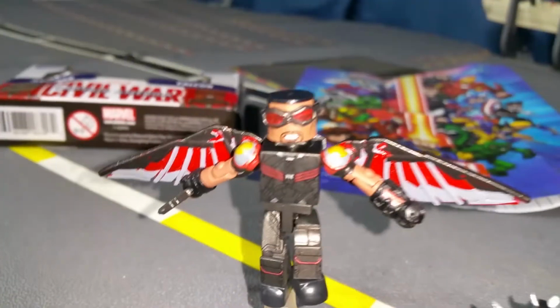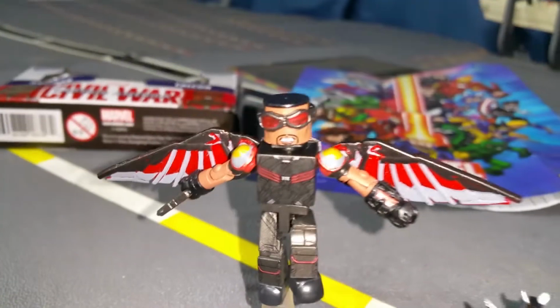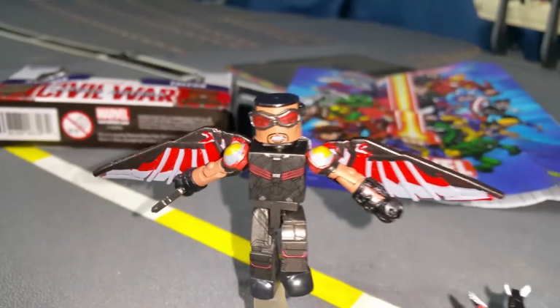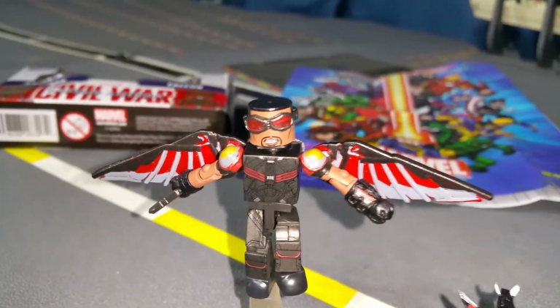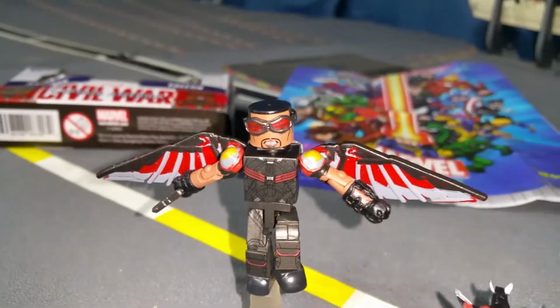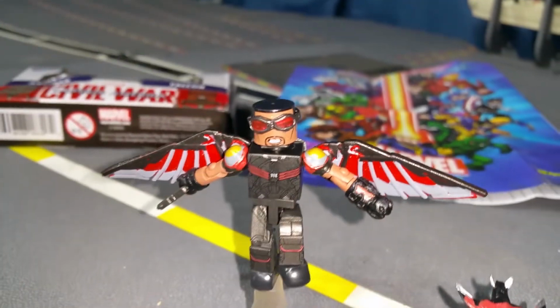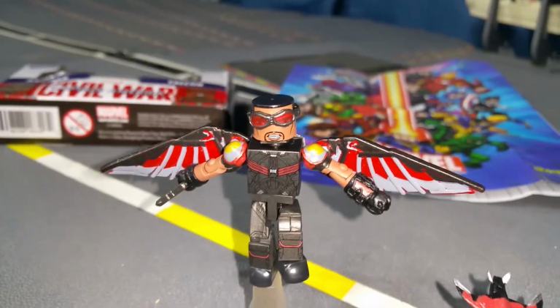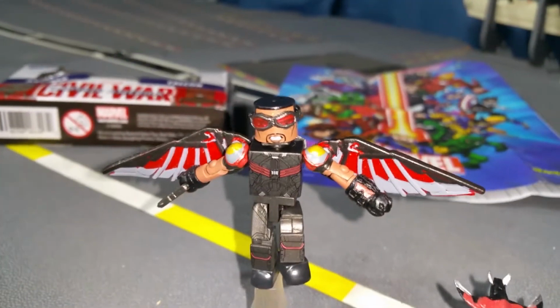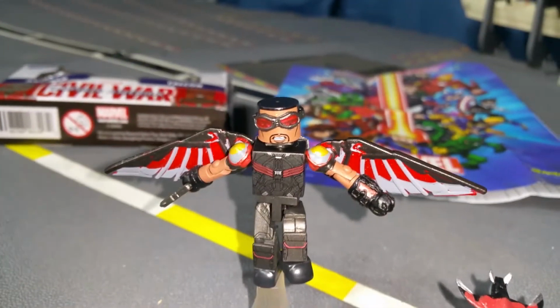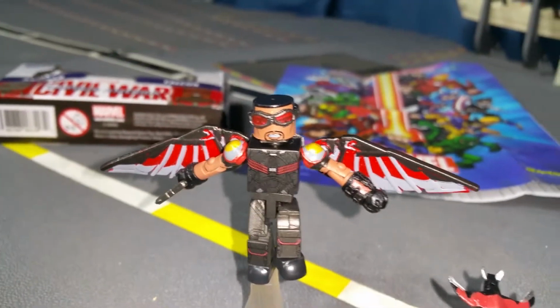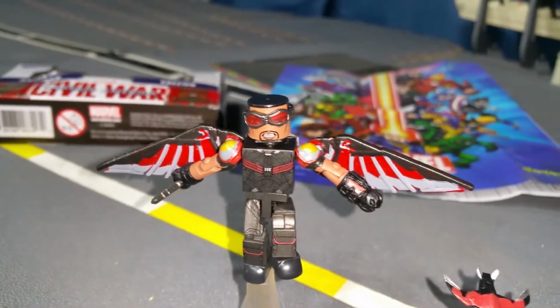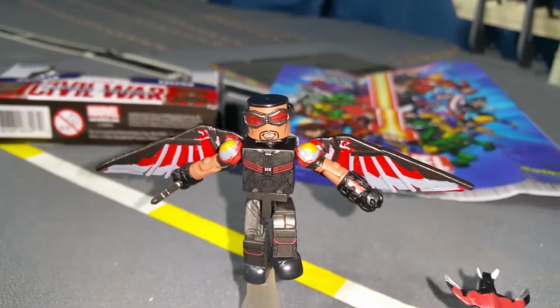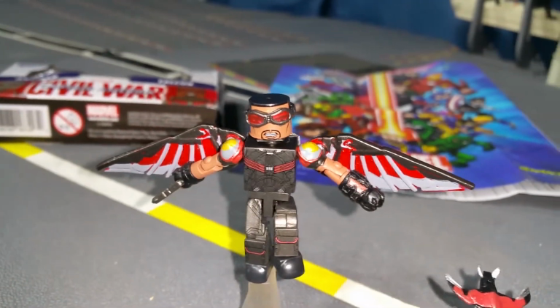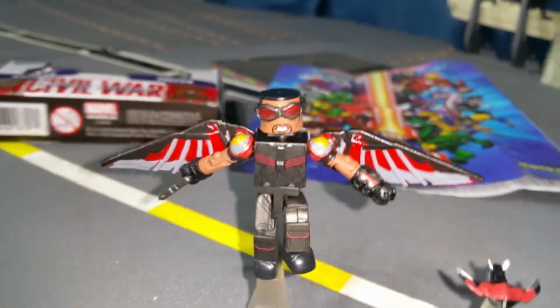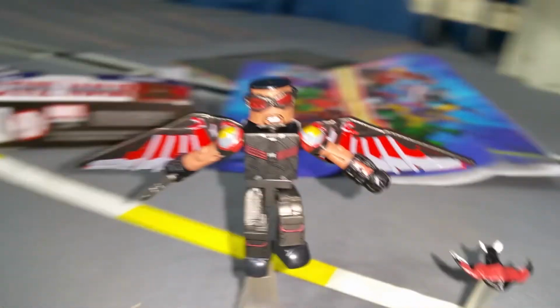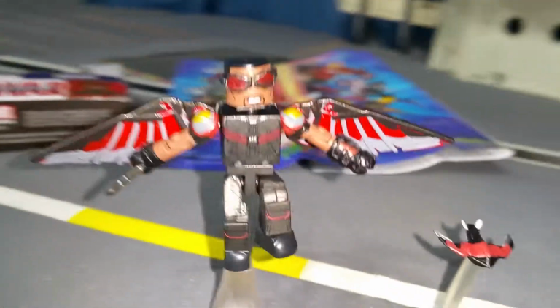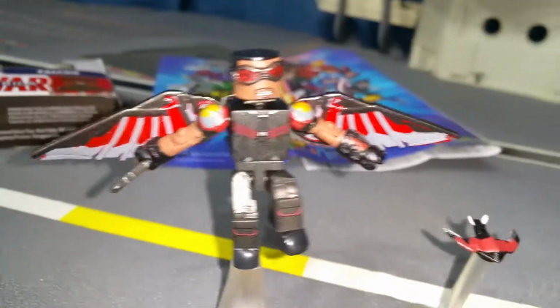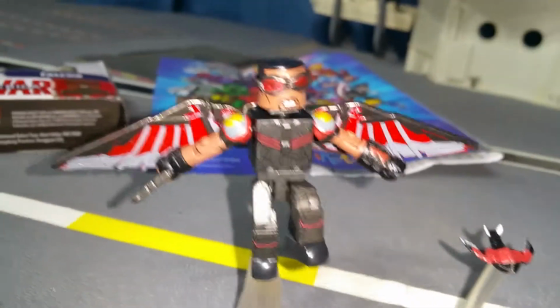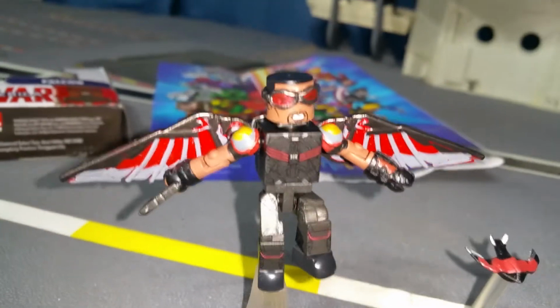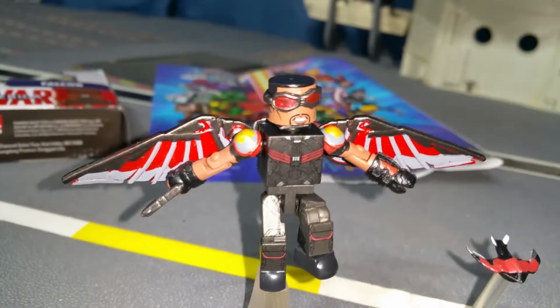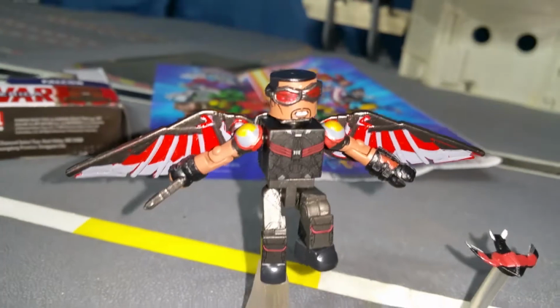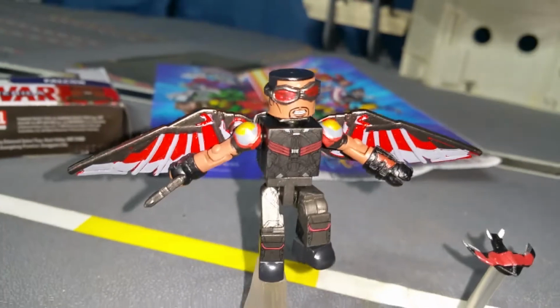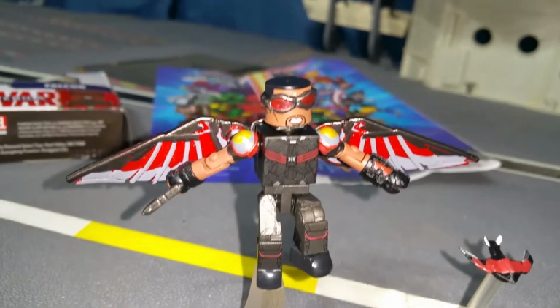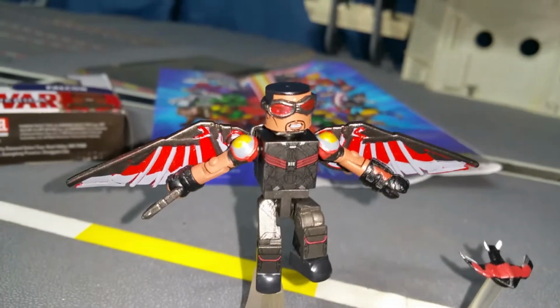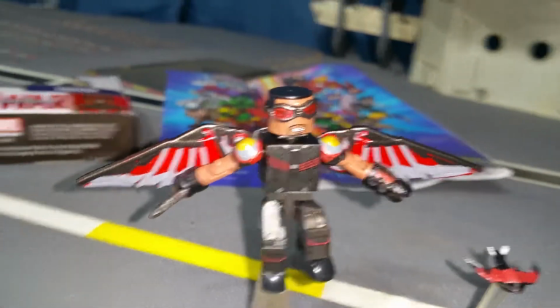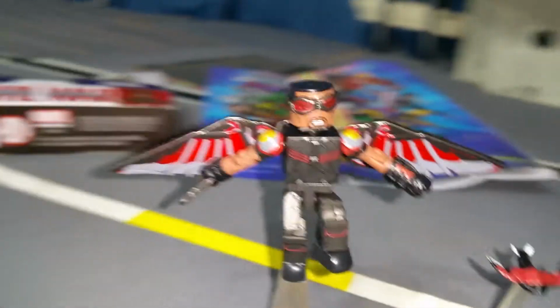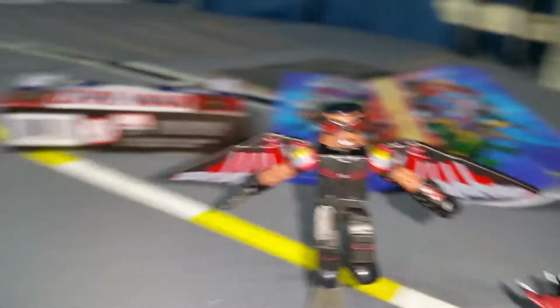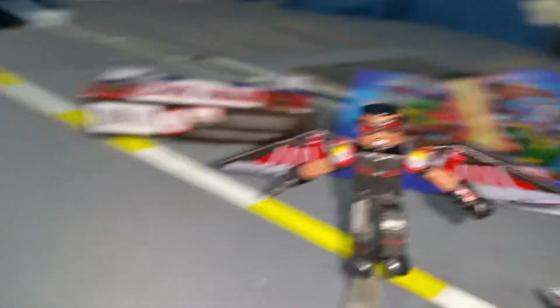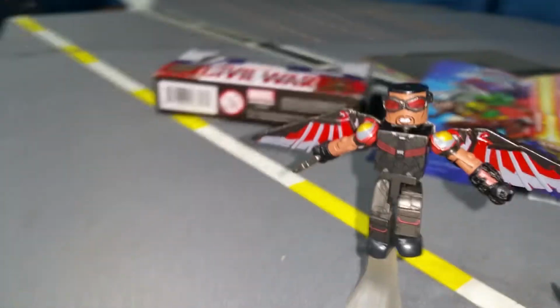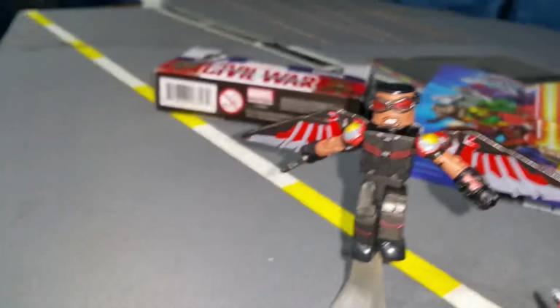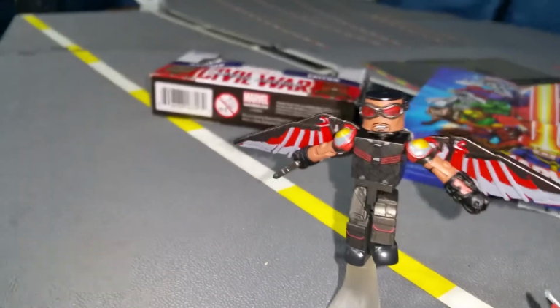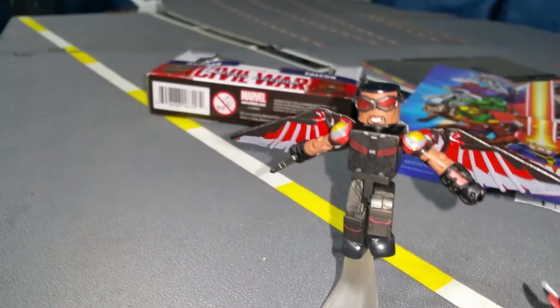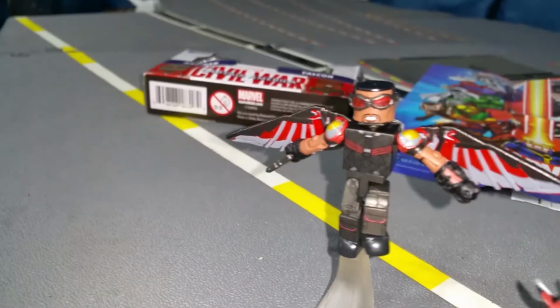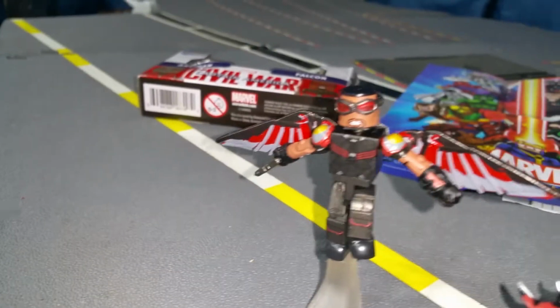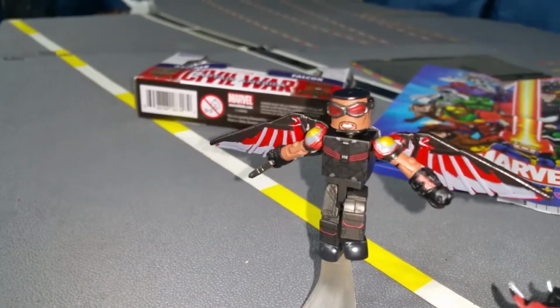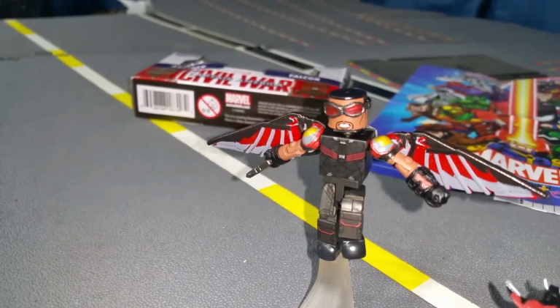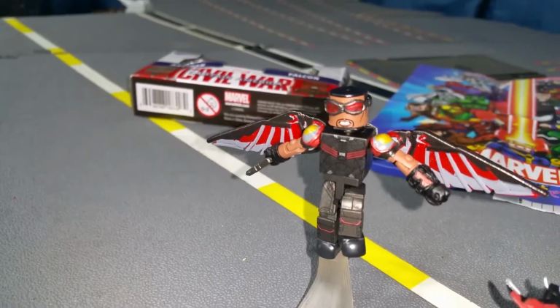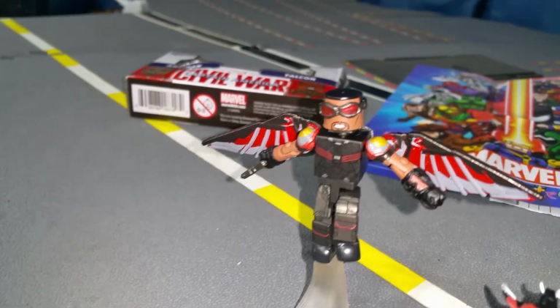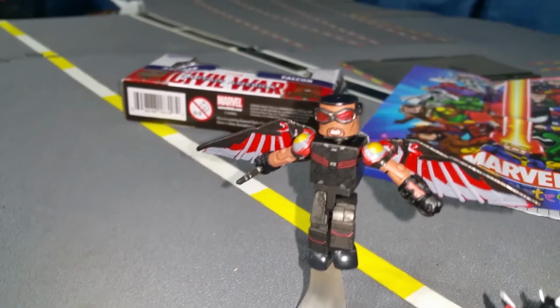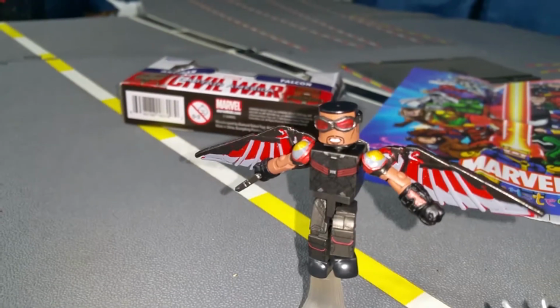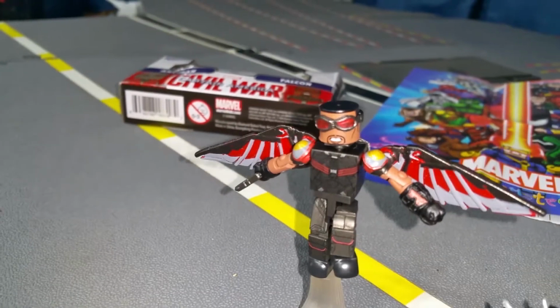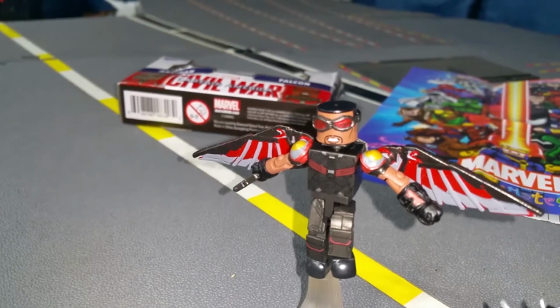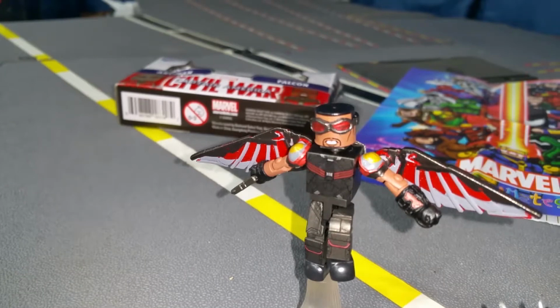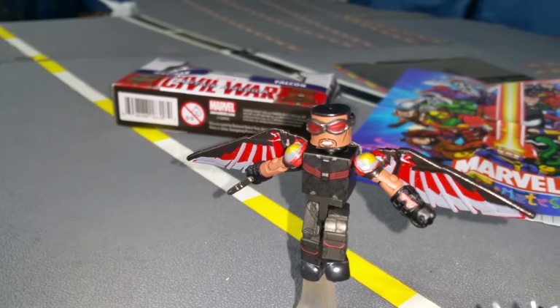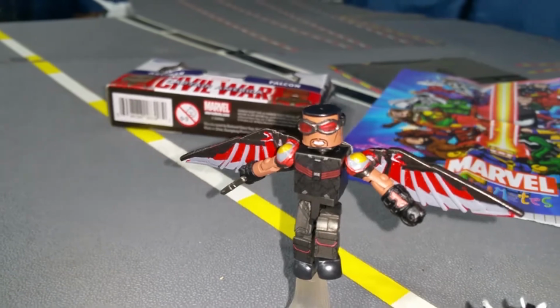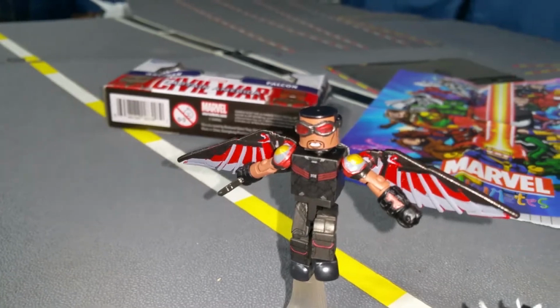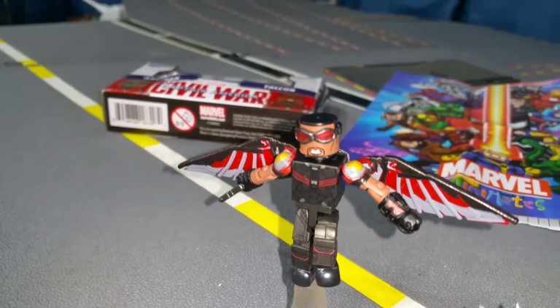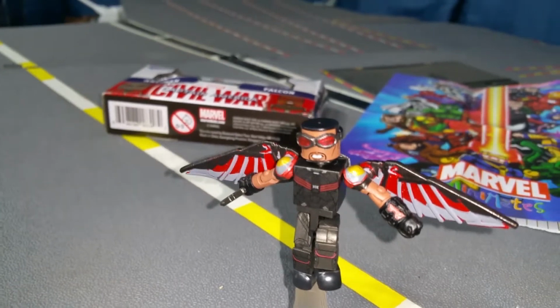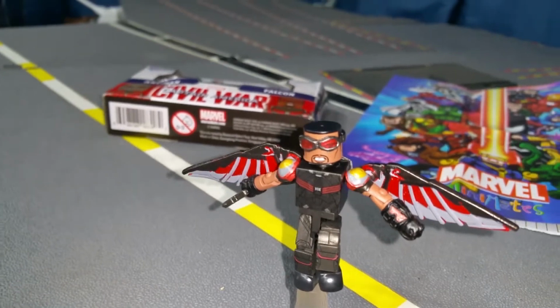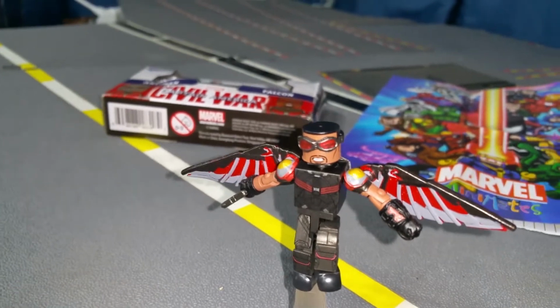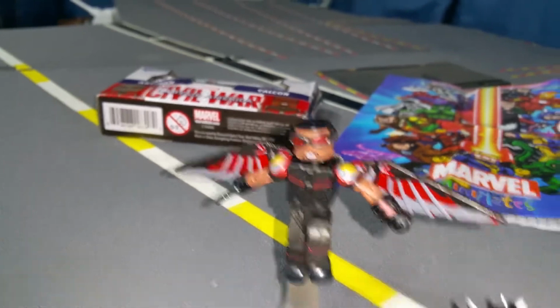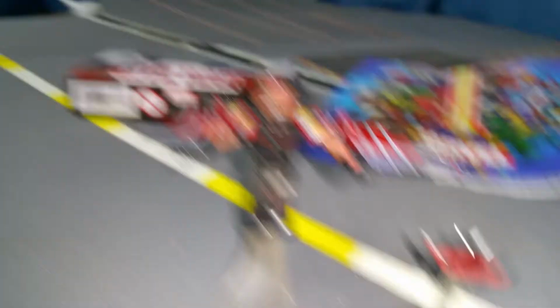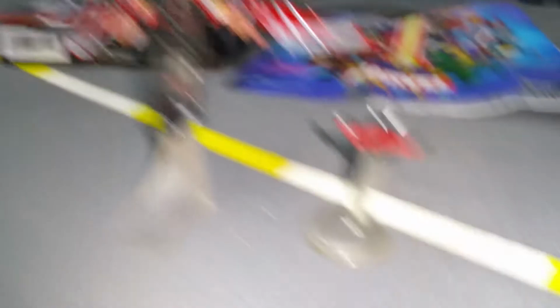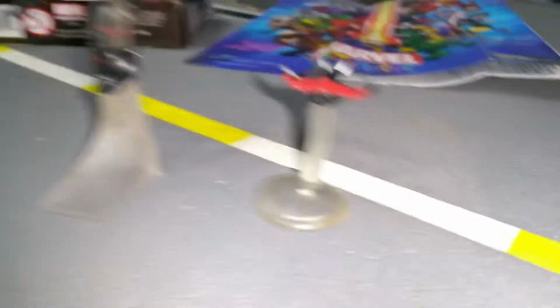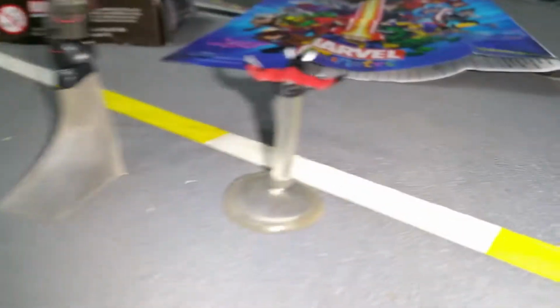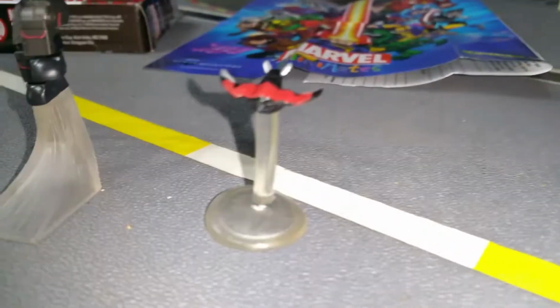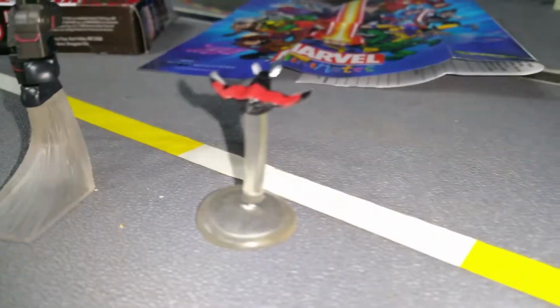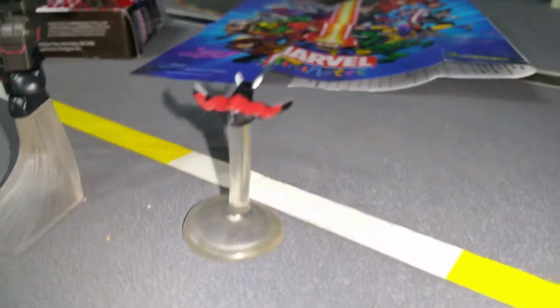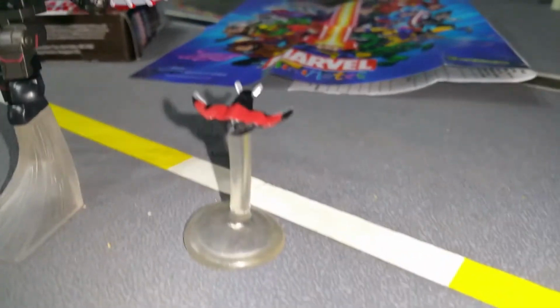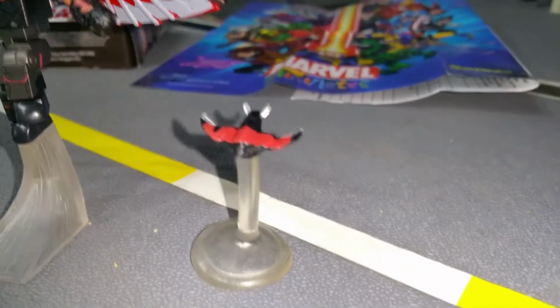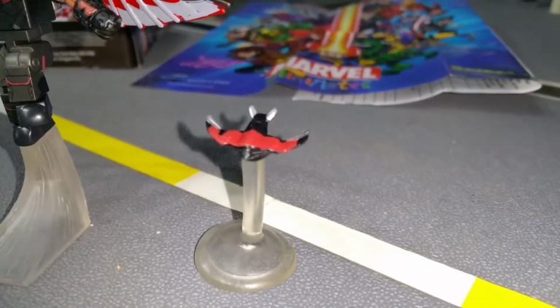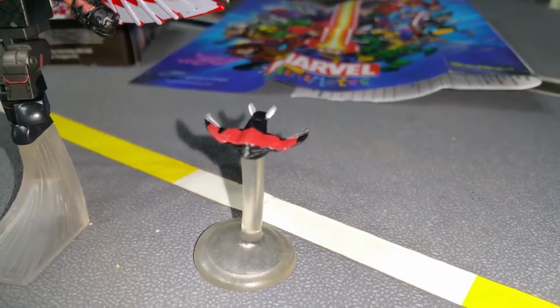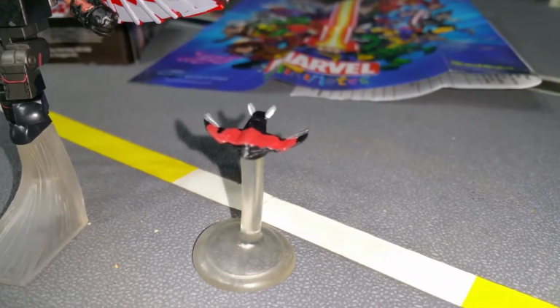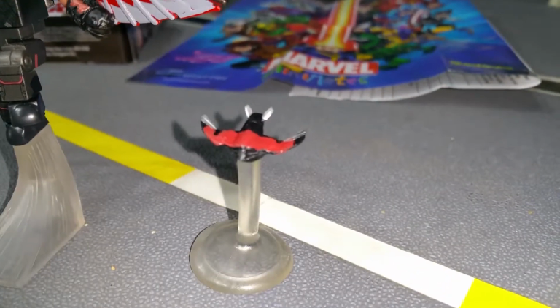Check out Falcon's super cool wings! They don't move independently of his arms — that's okay! Removable goggles, and what's this? Red Wing!